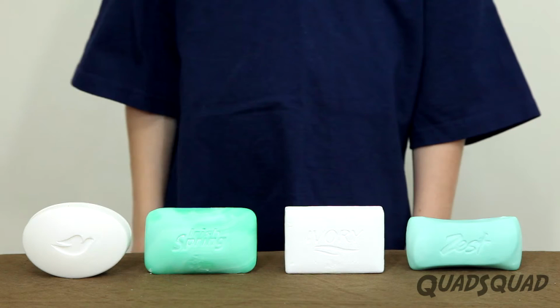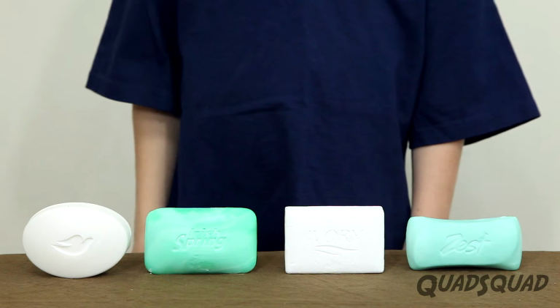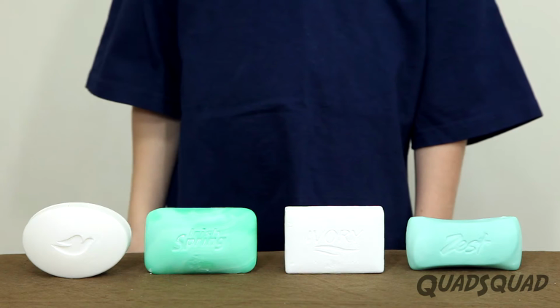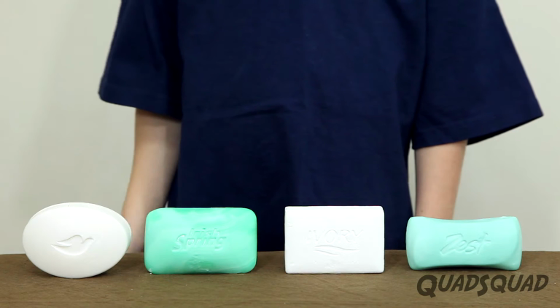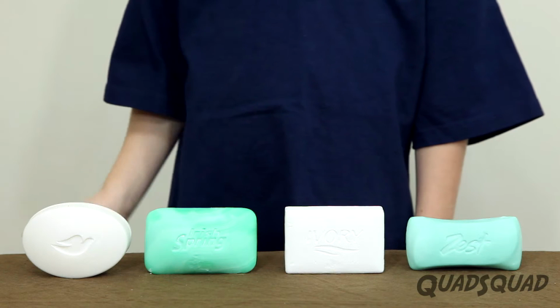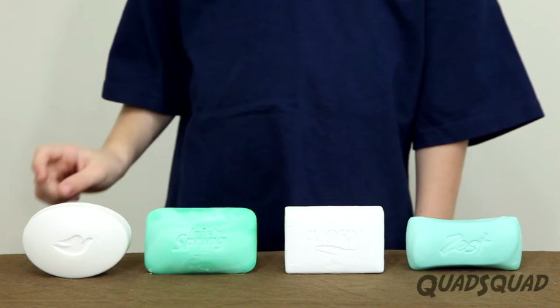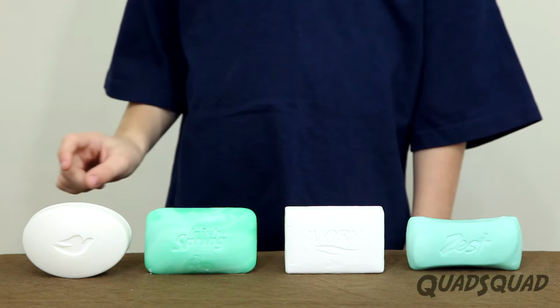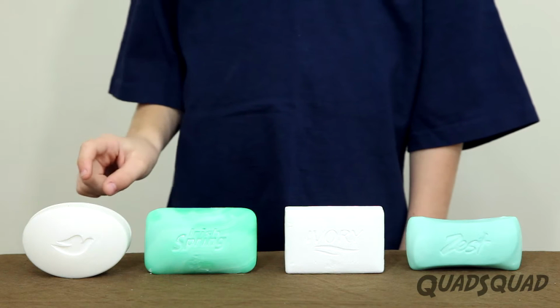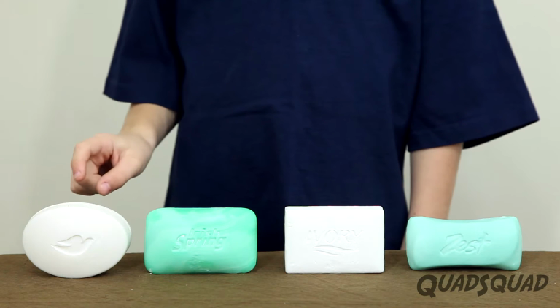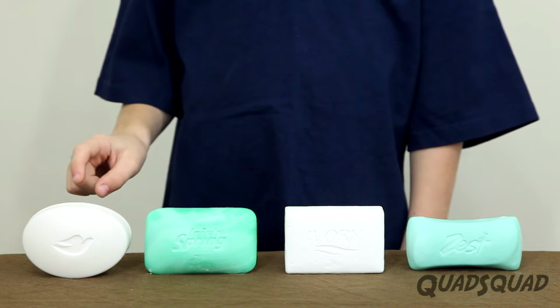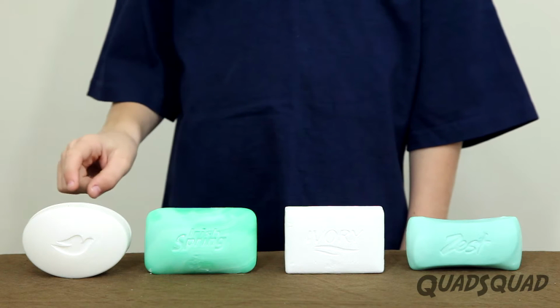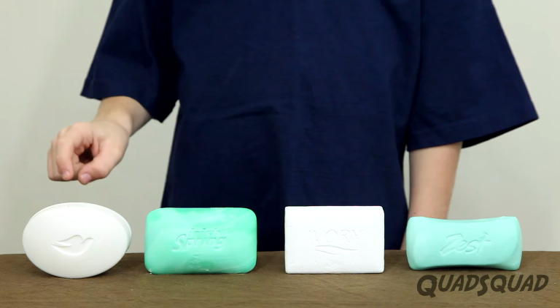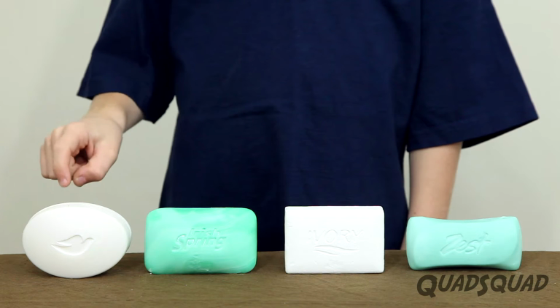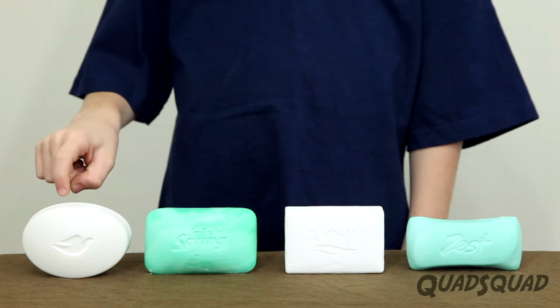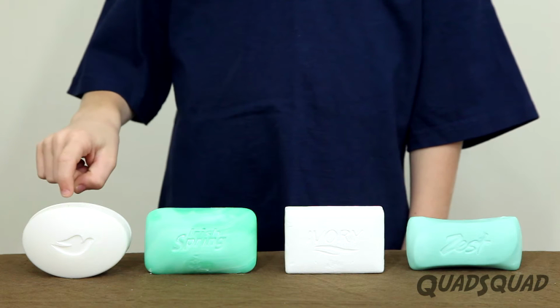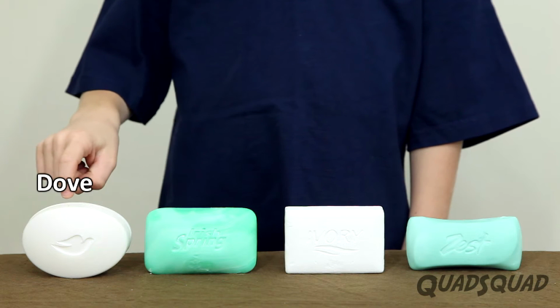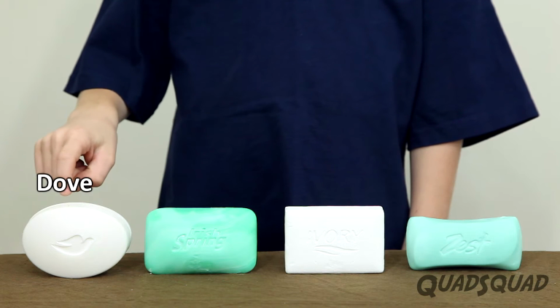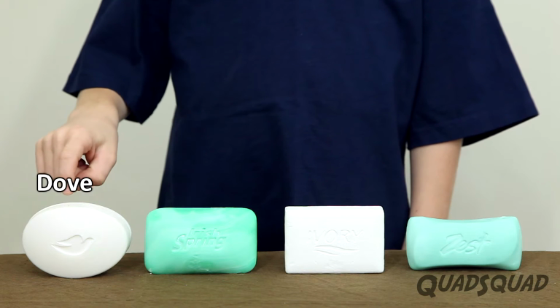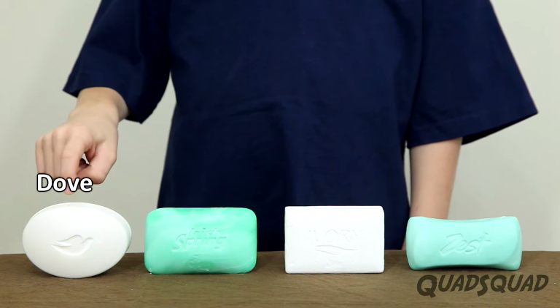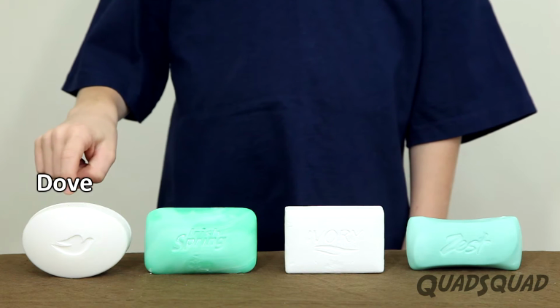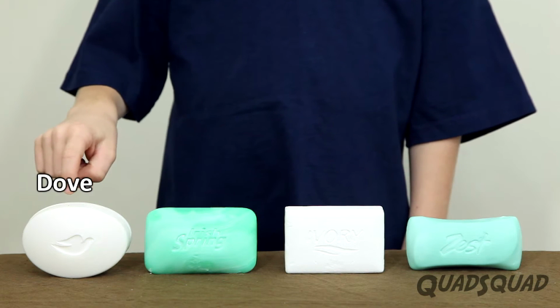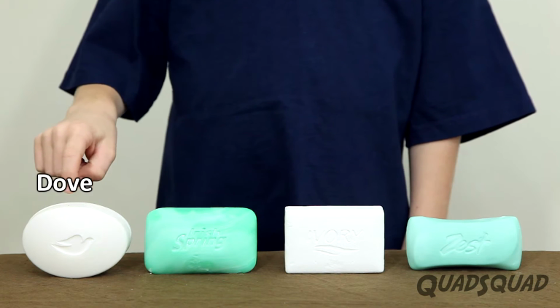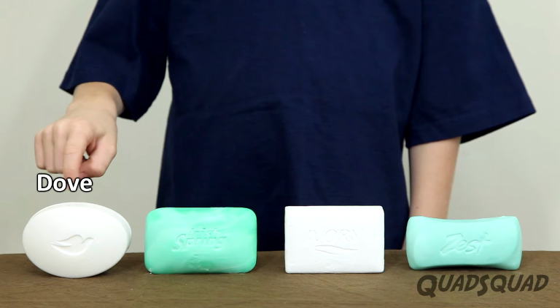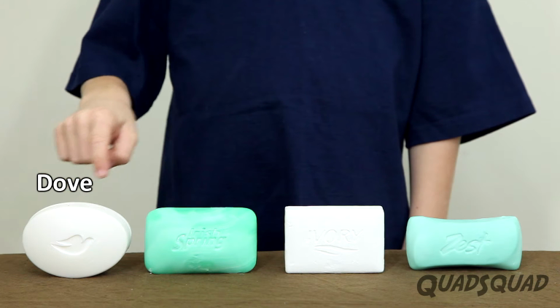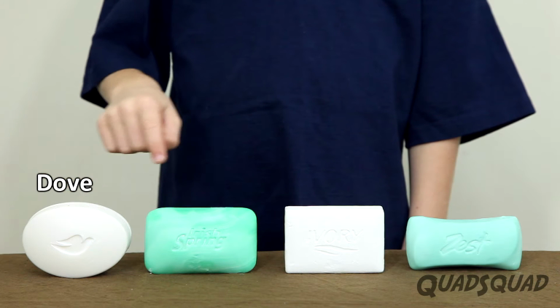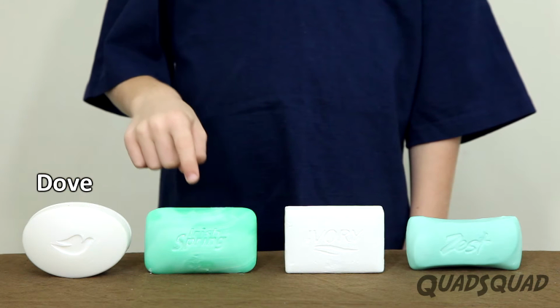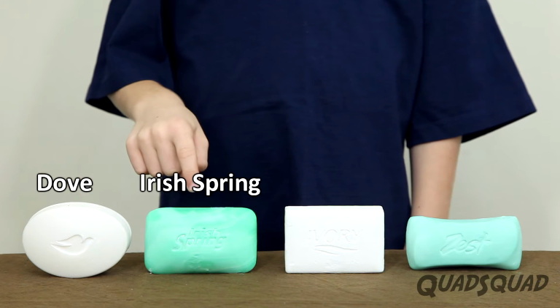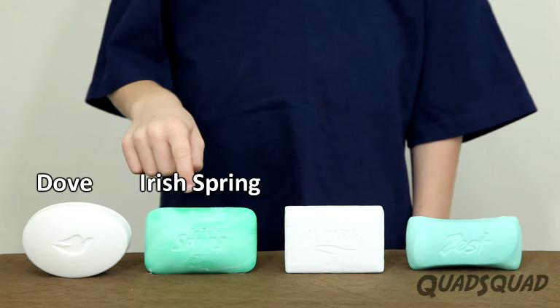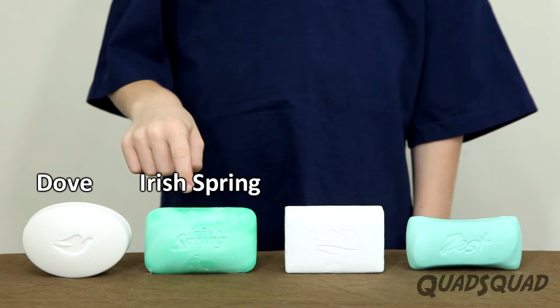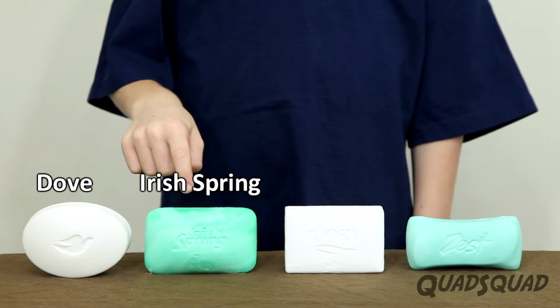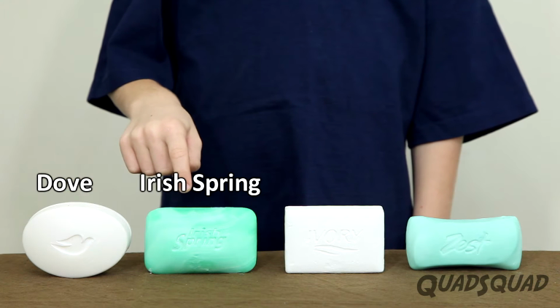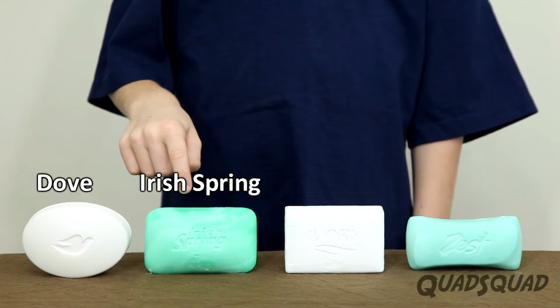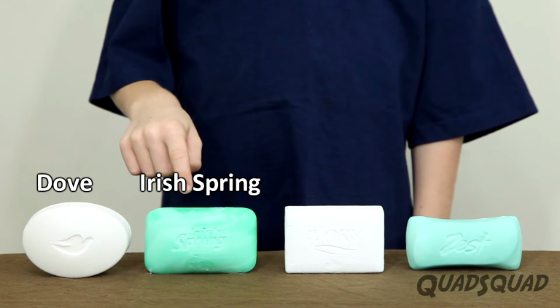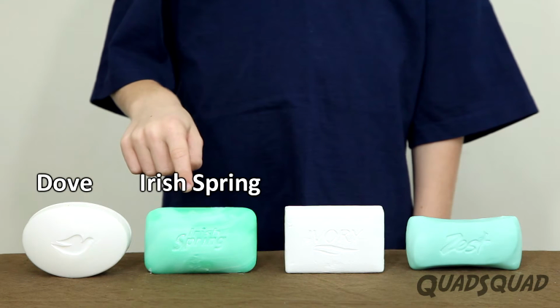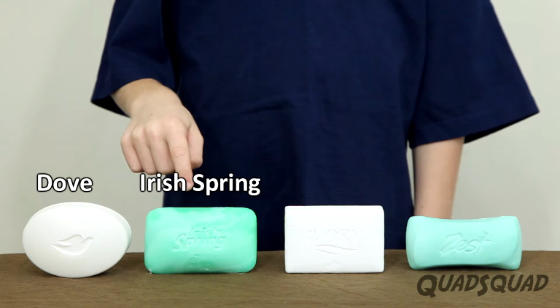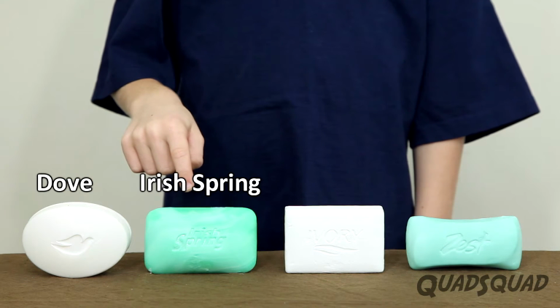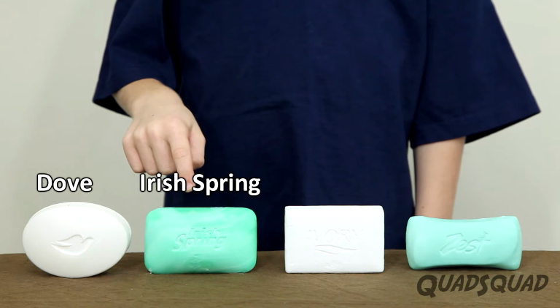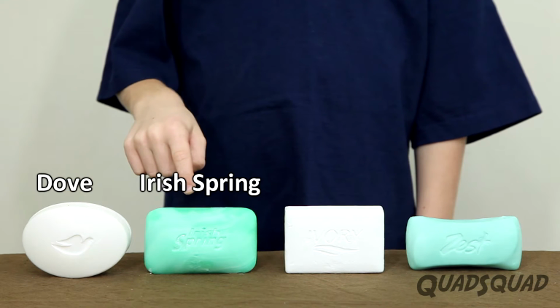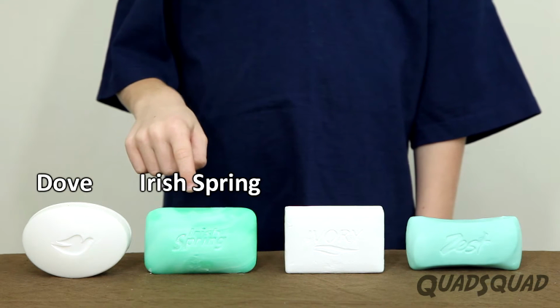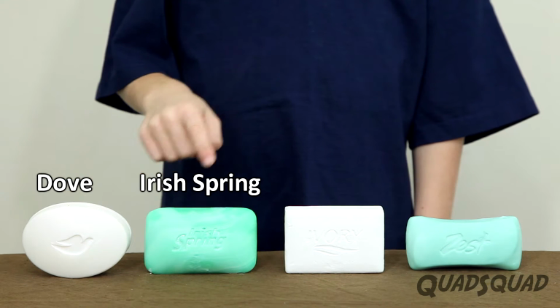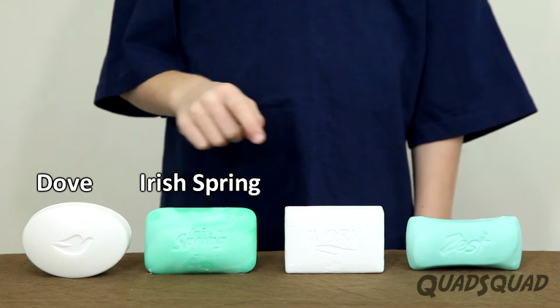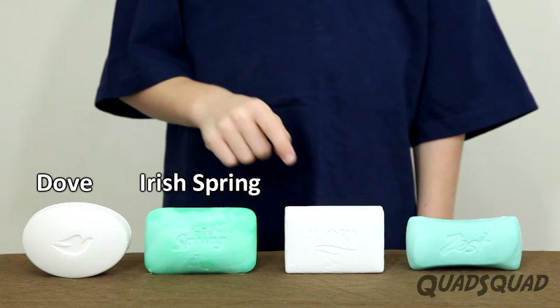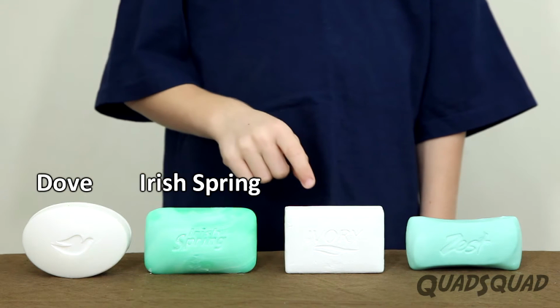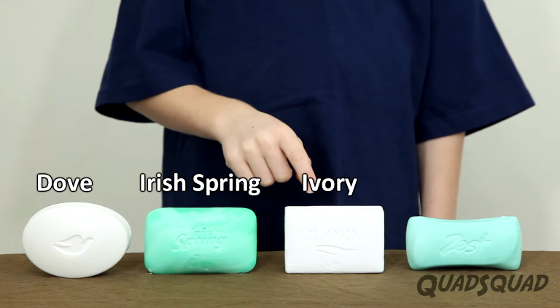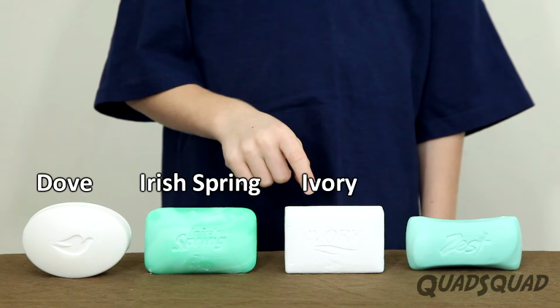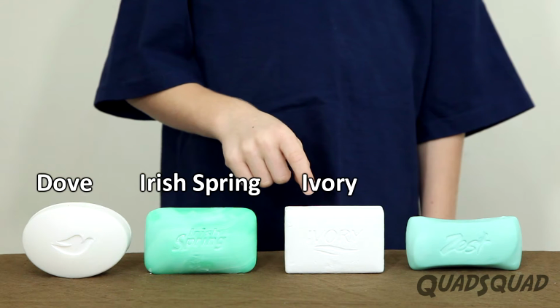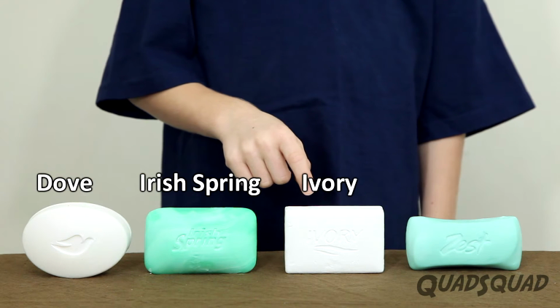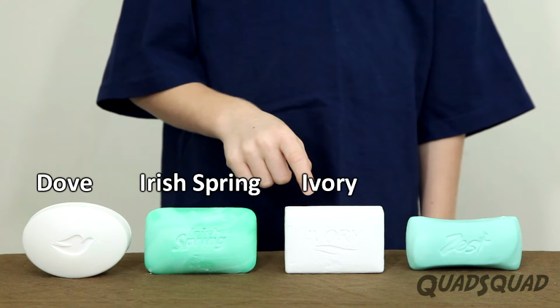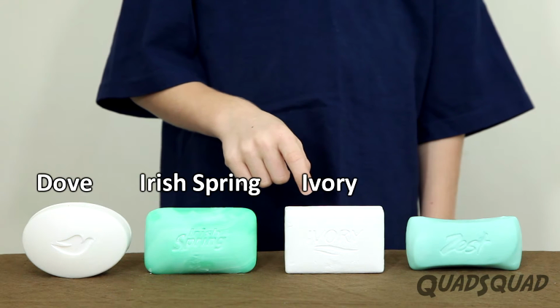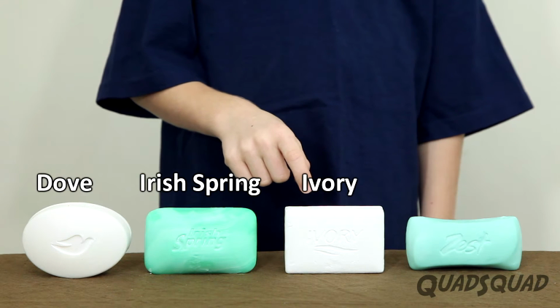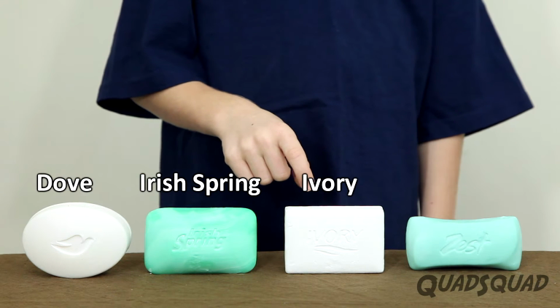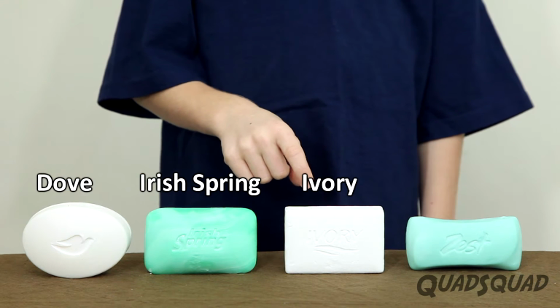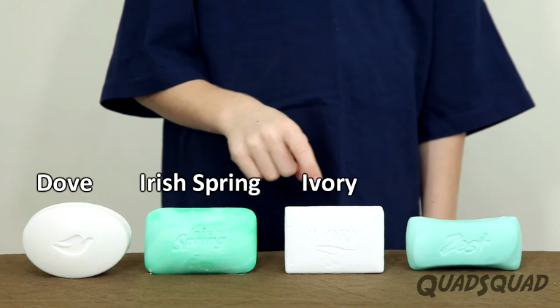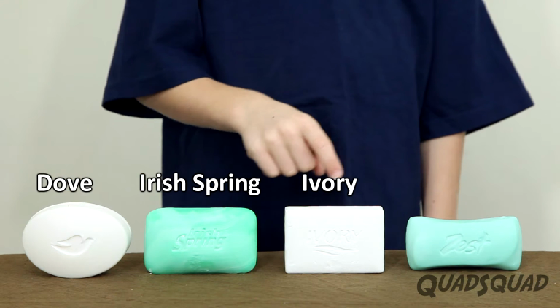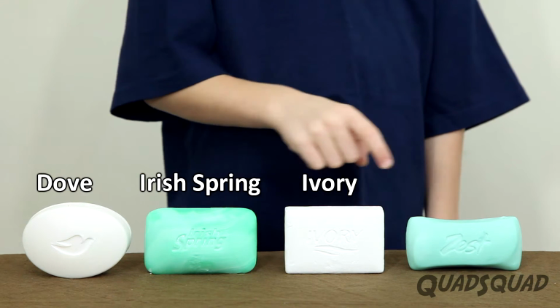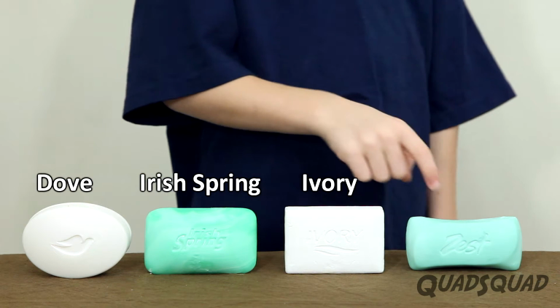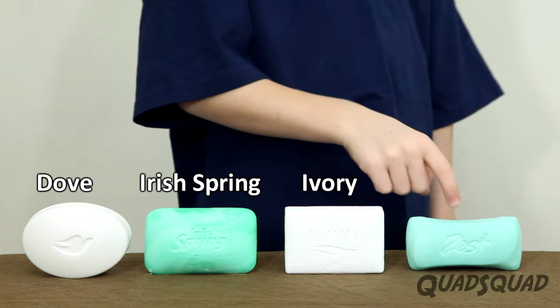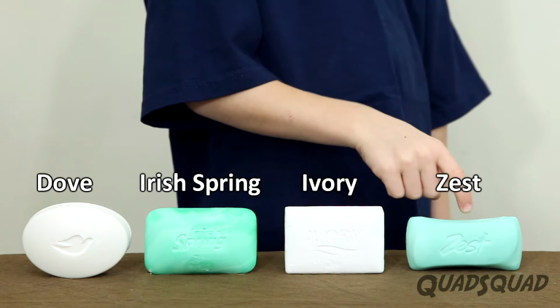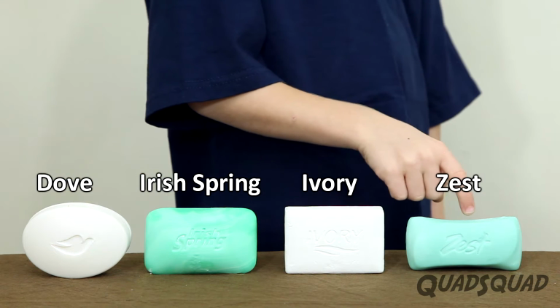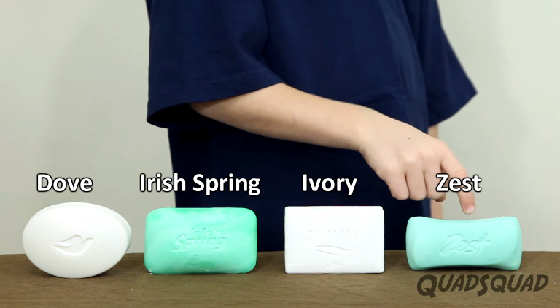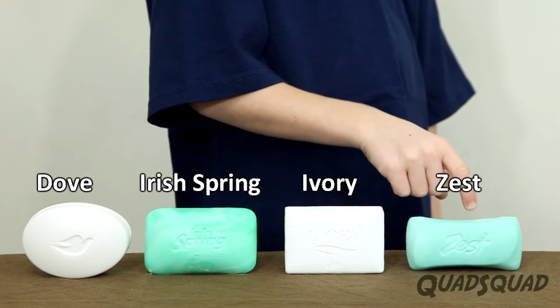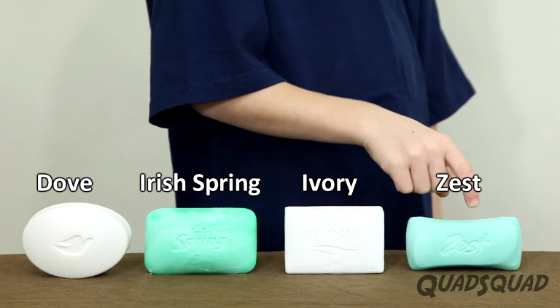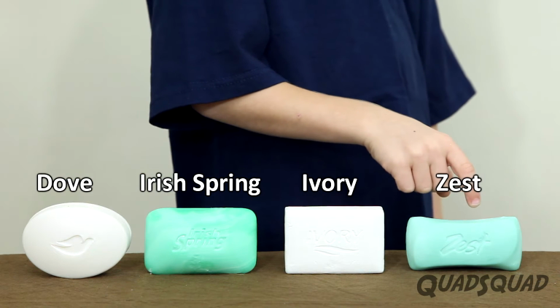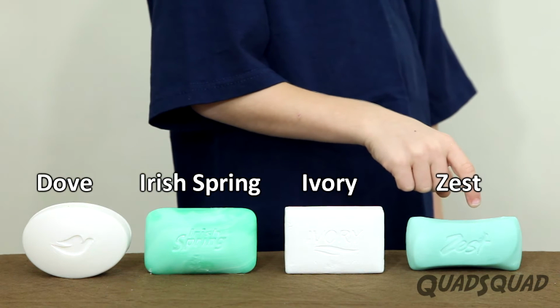Here we have four soaps: Dove, Irish Spring, Ivory, and Zest.